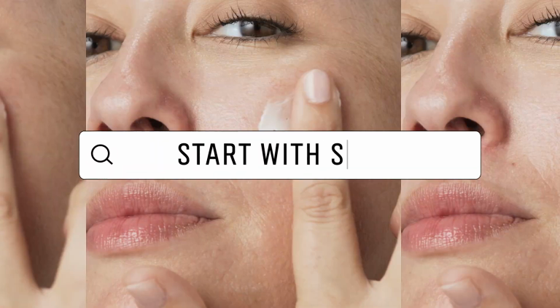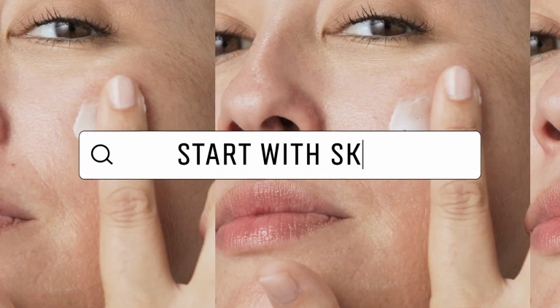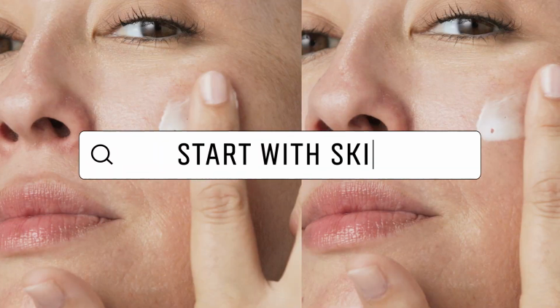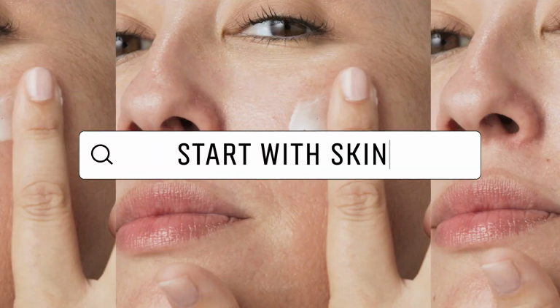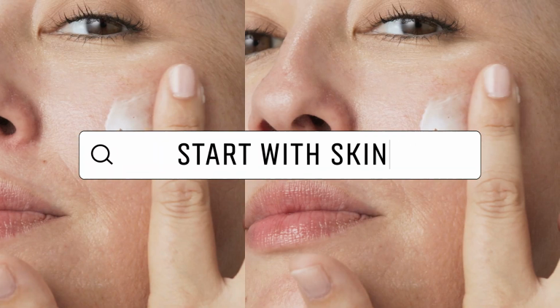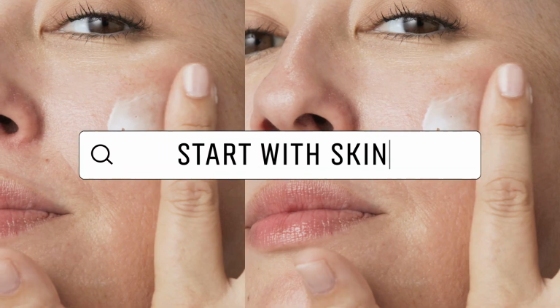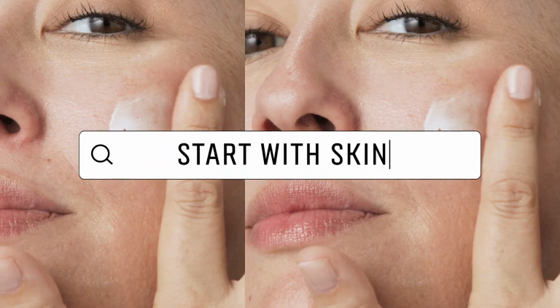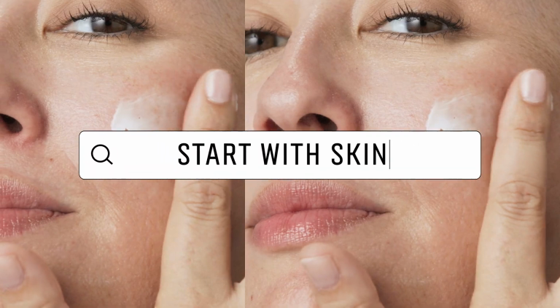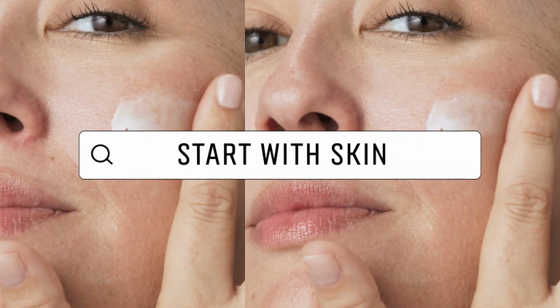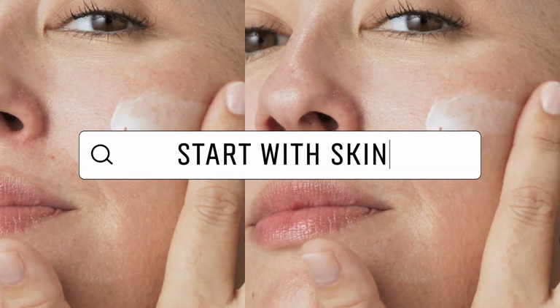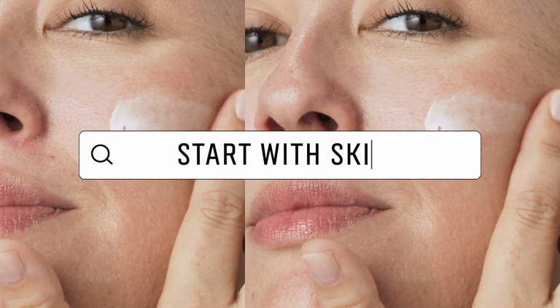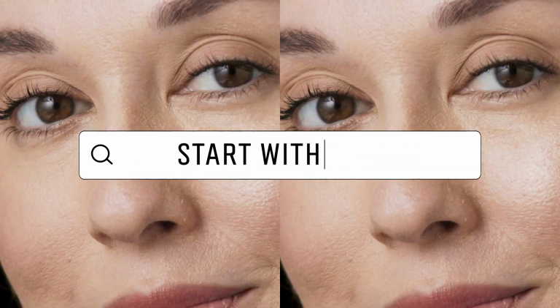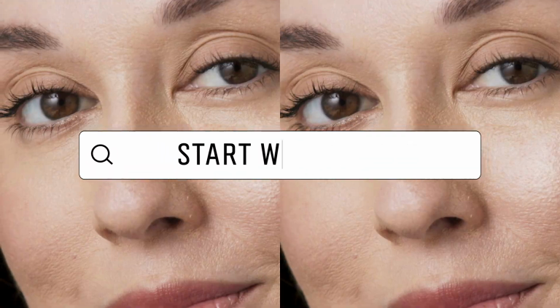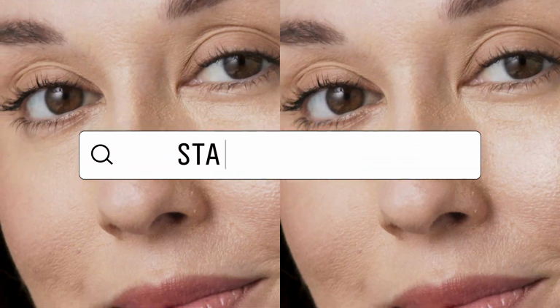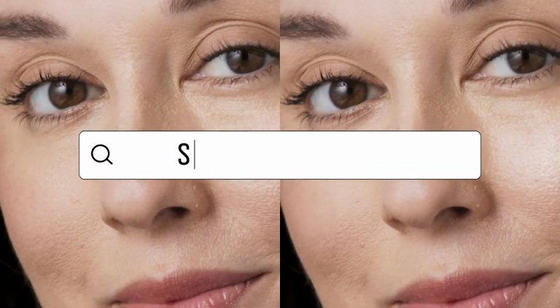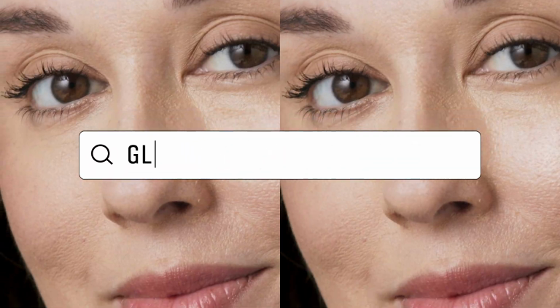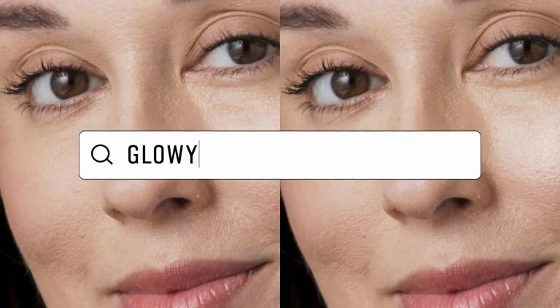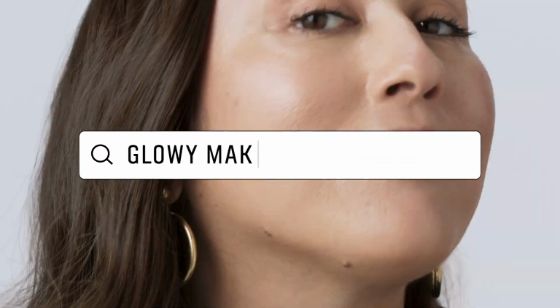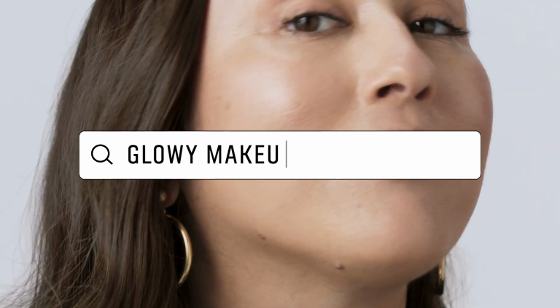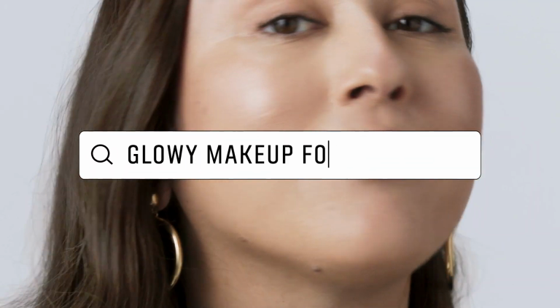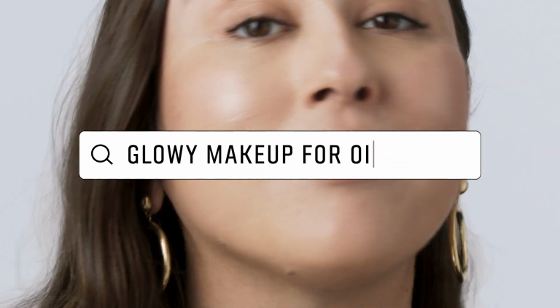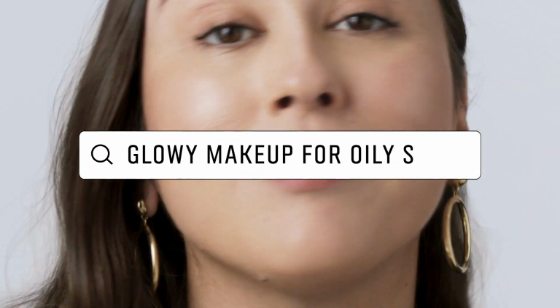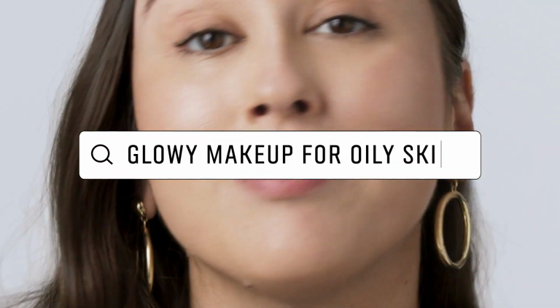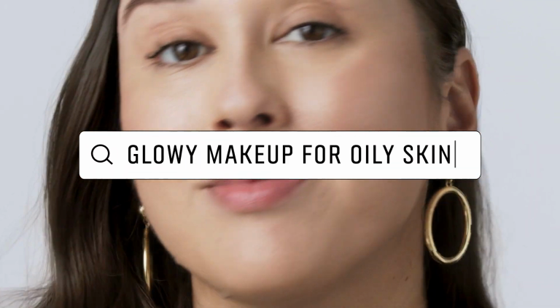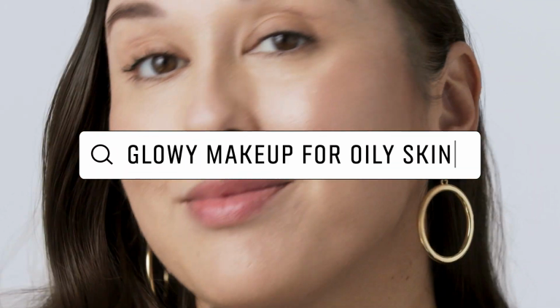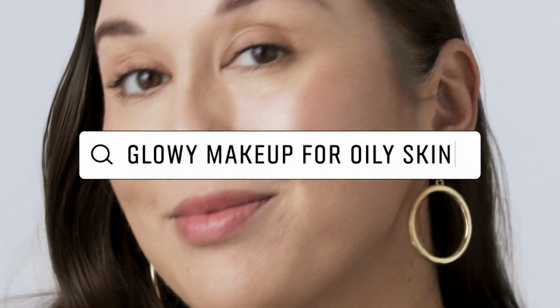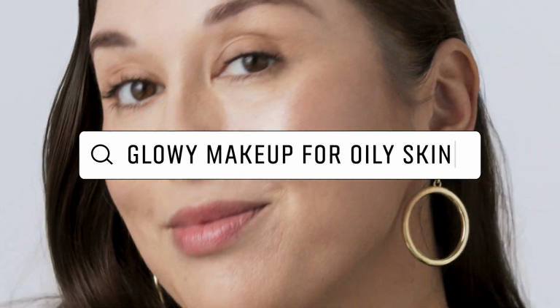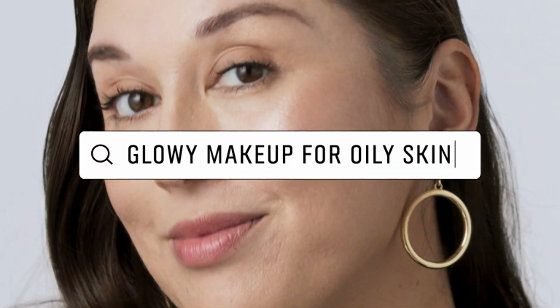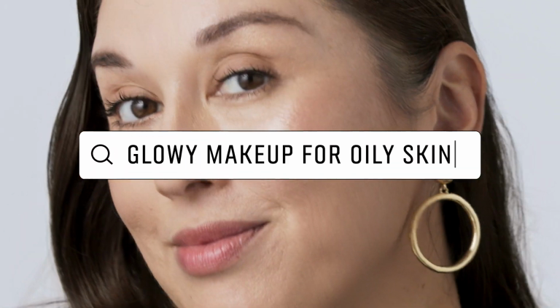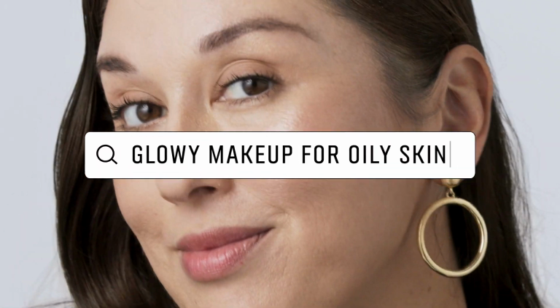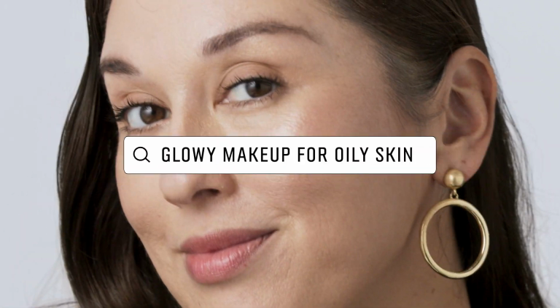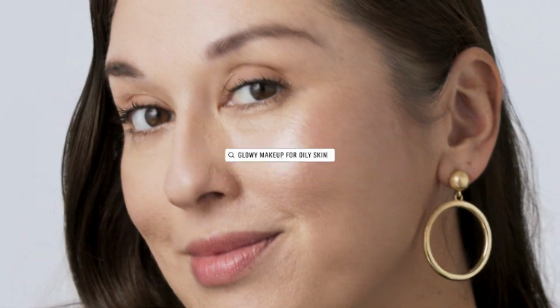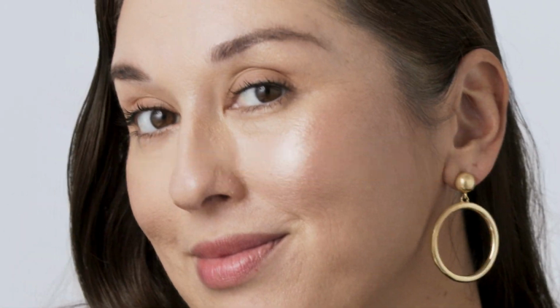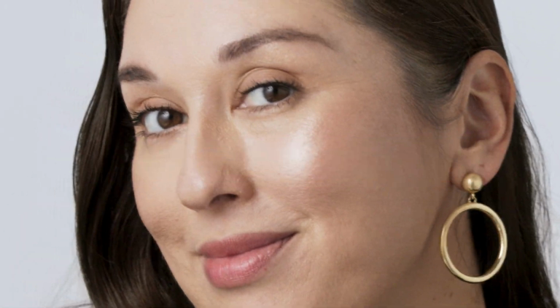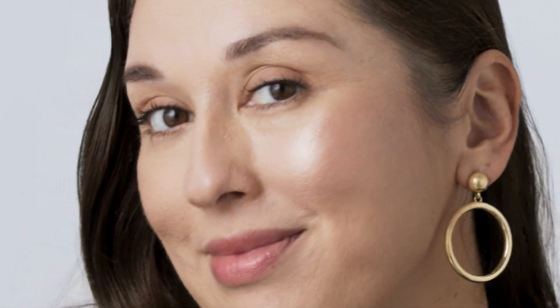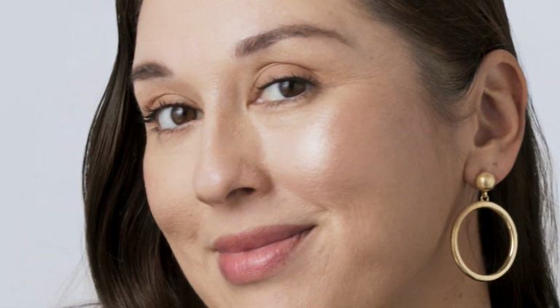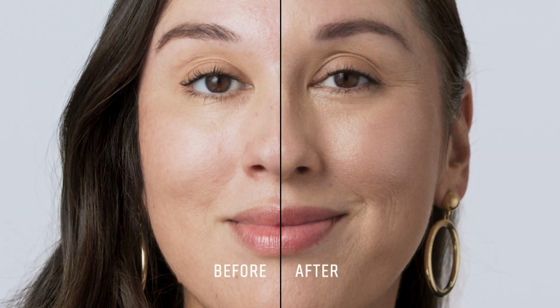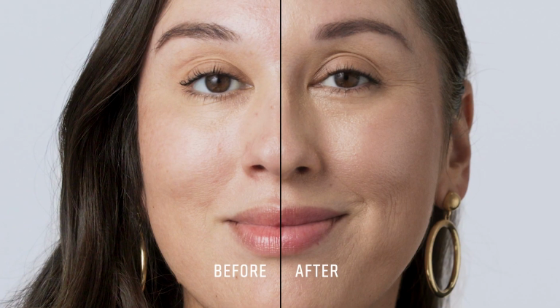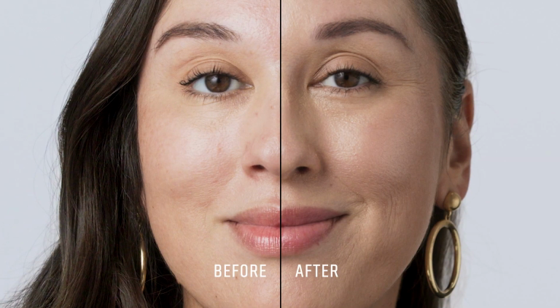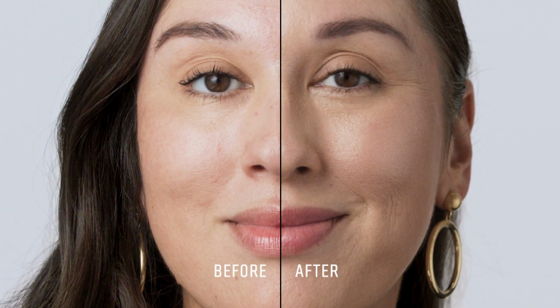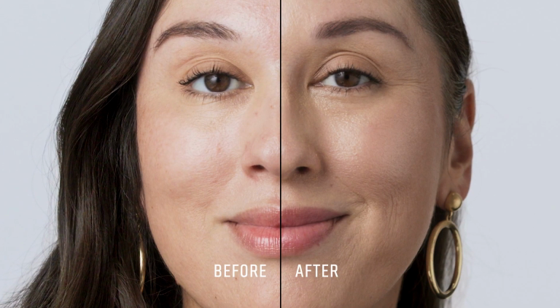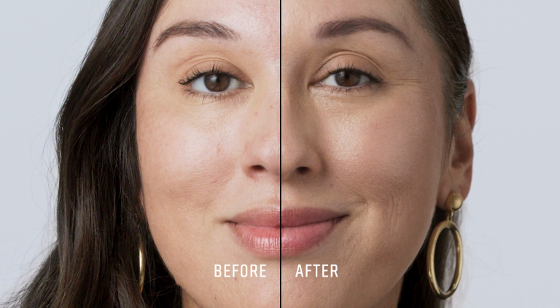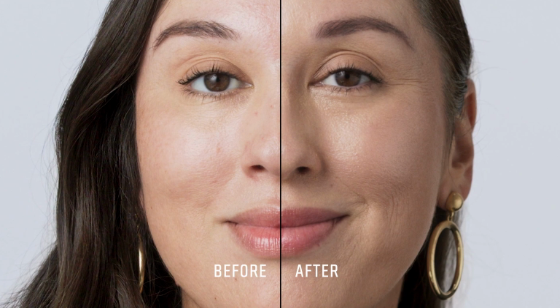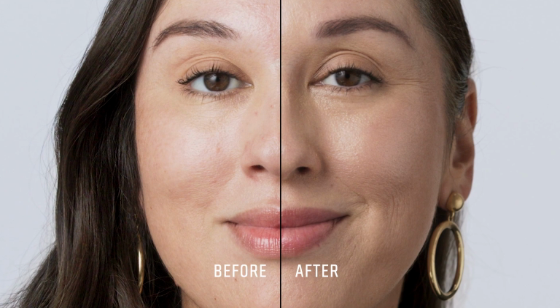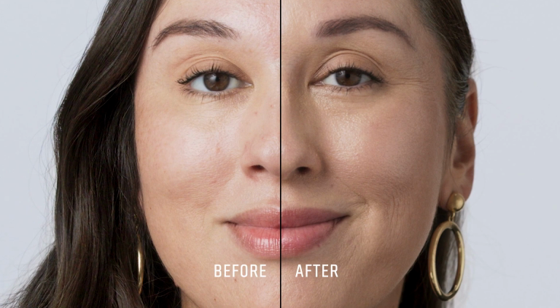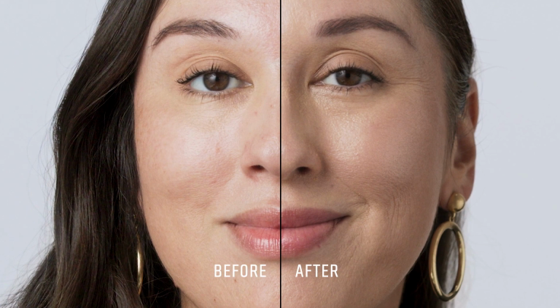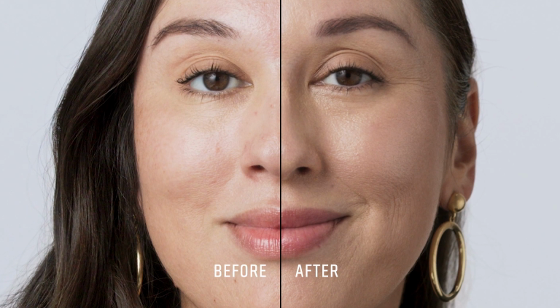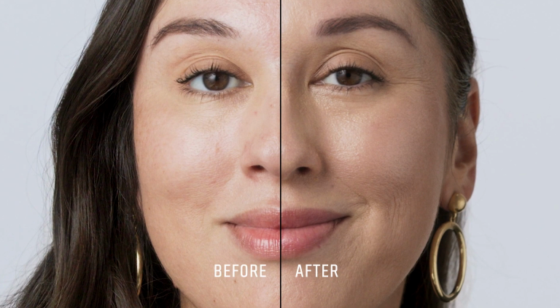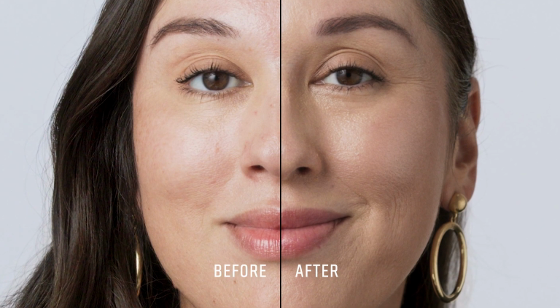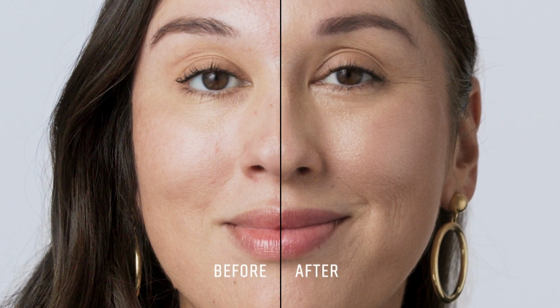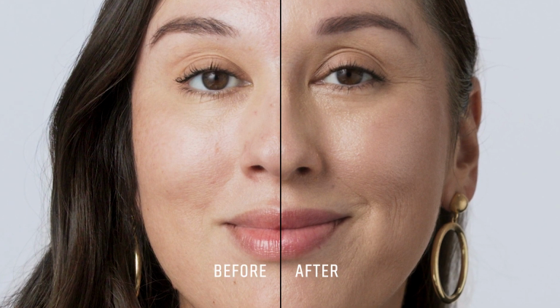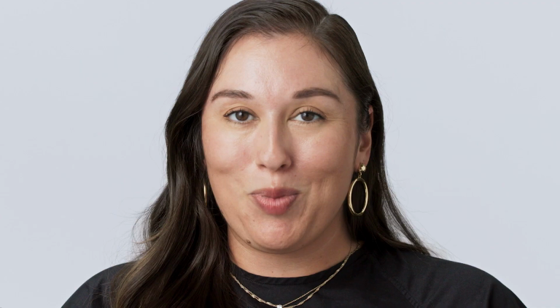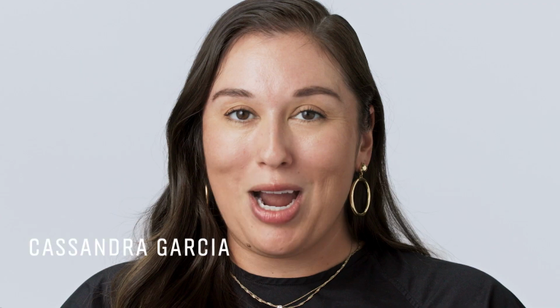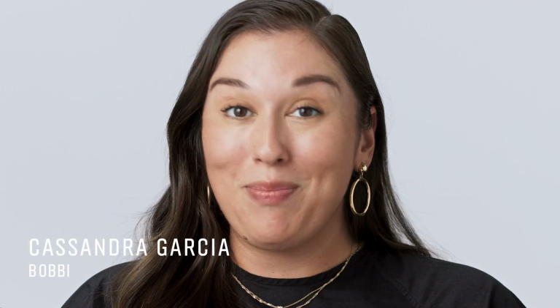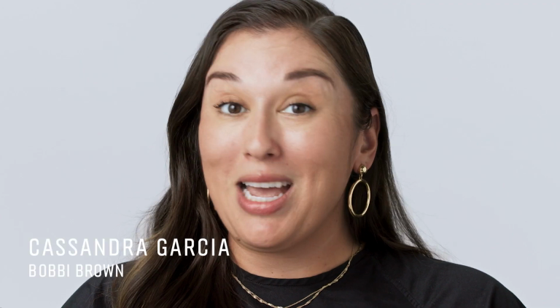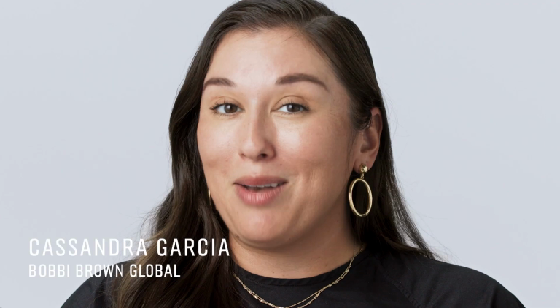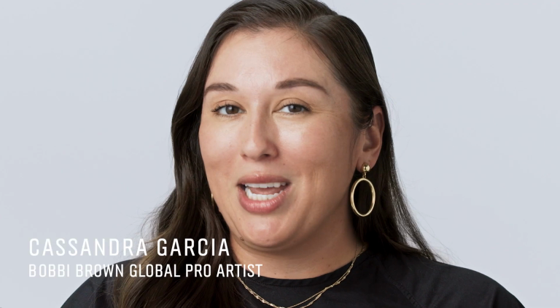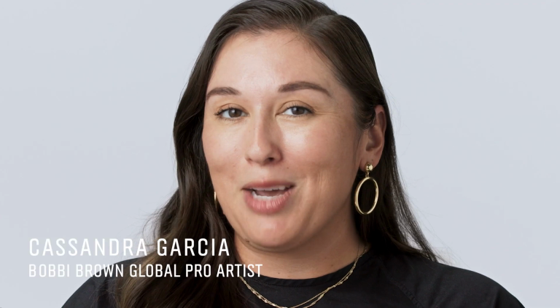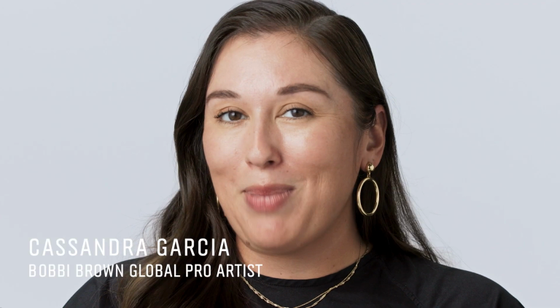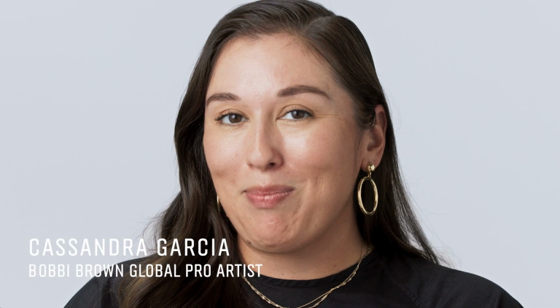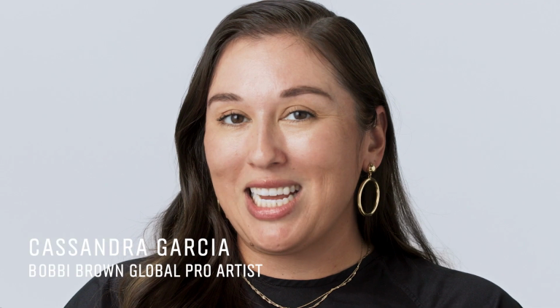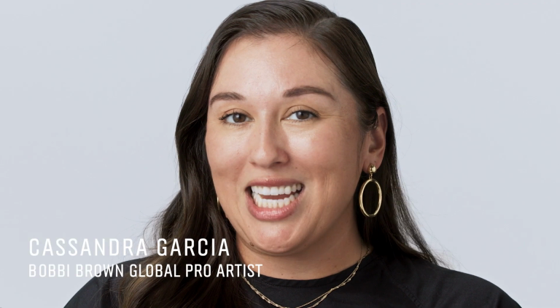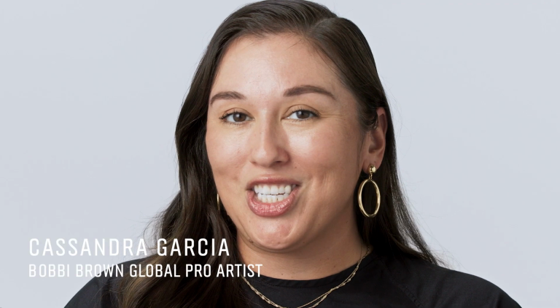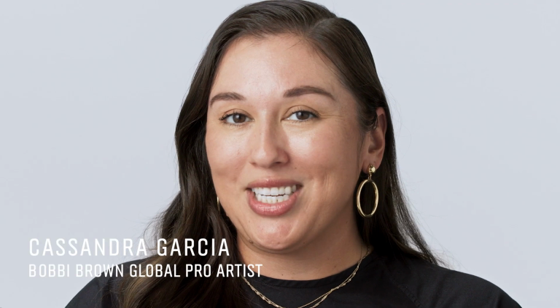I'm going to show you how to achieve a shine-free glowing look for oily skin using the right skincare prep and makeup application.